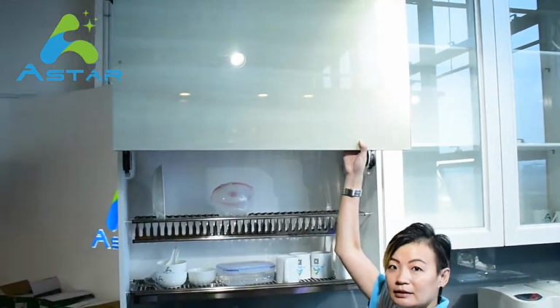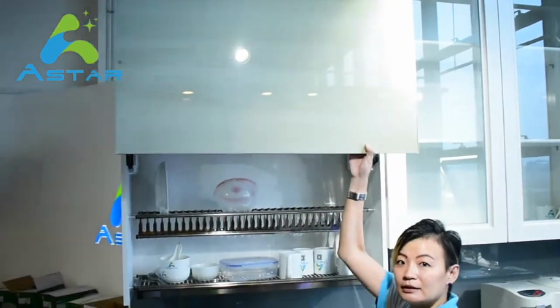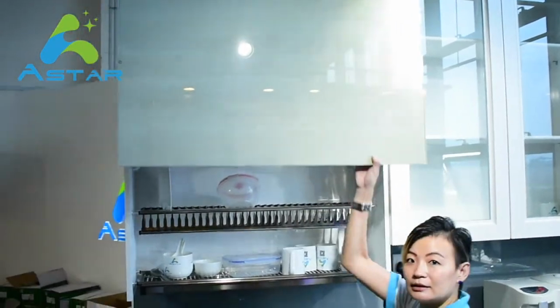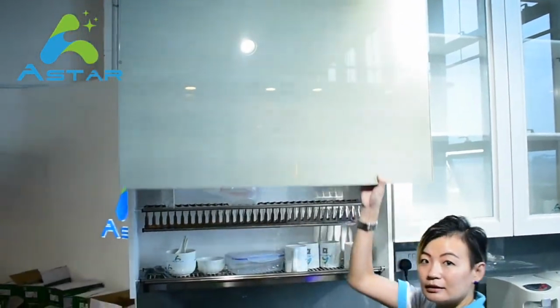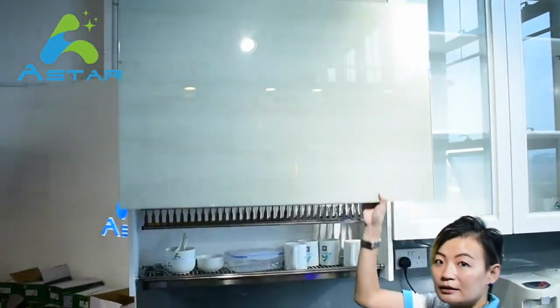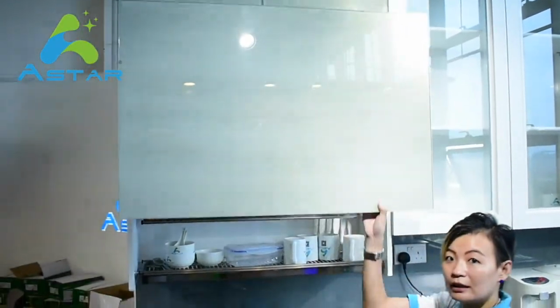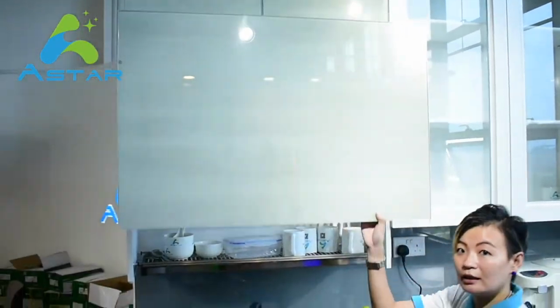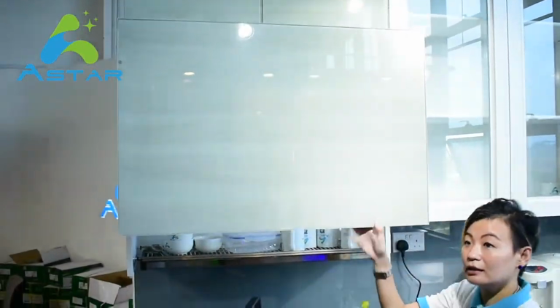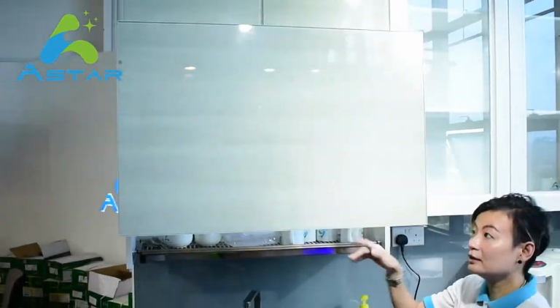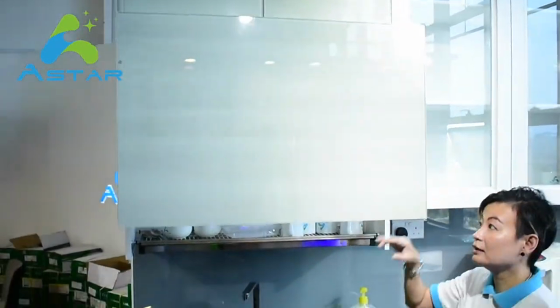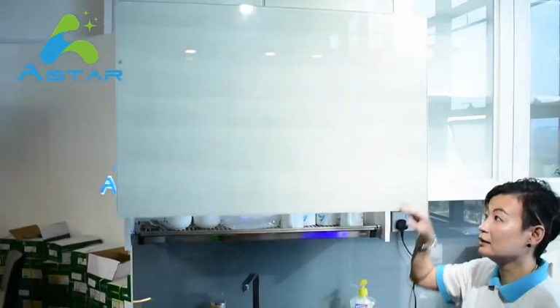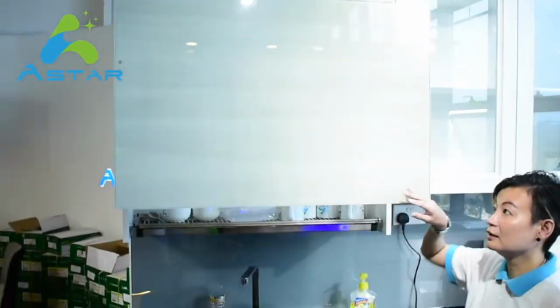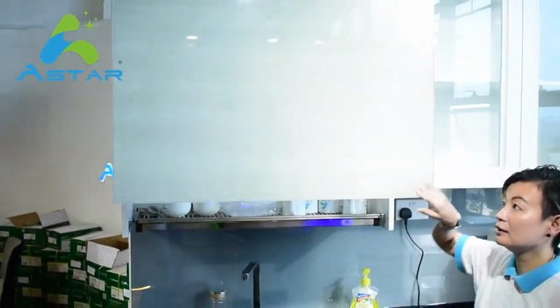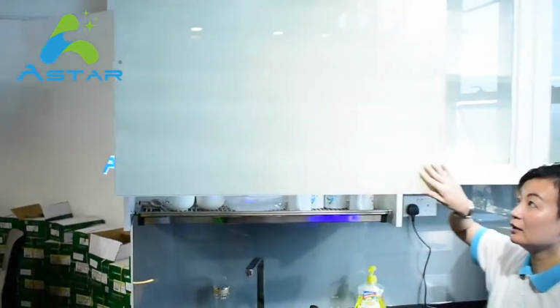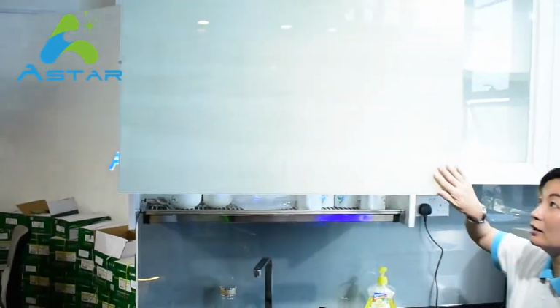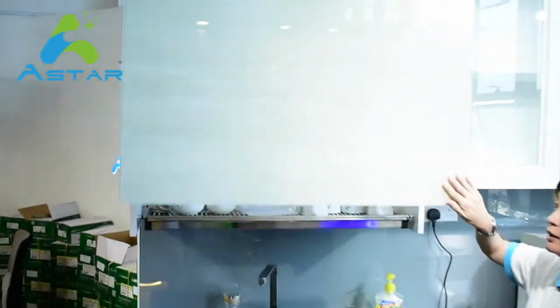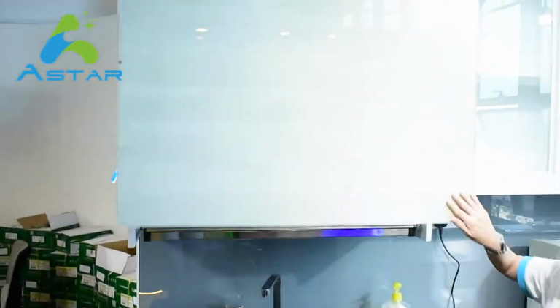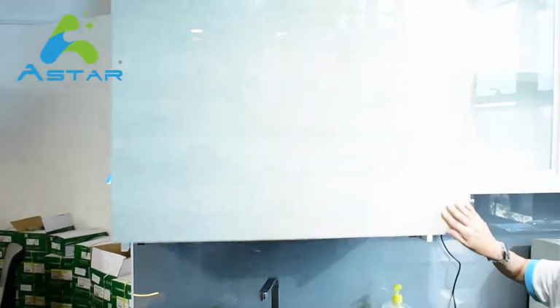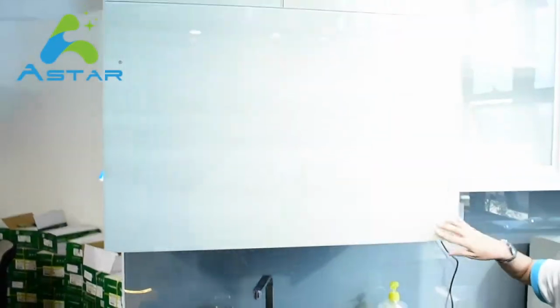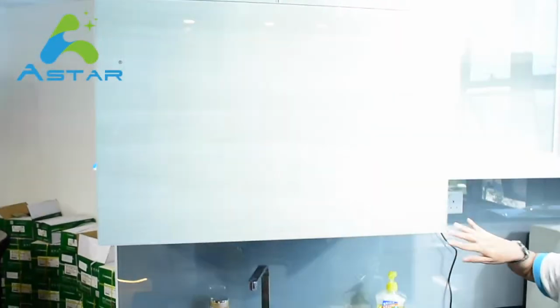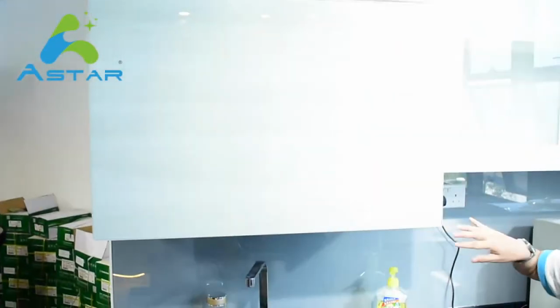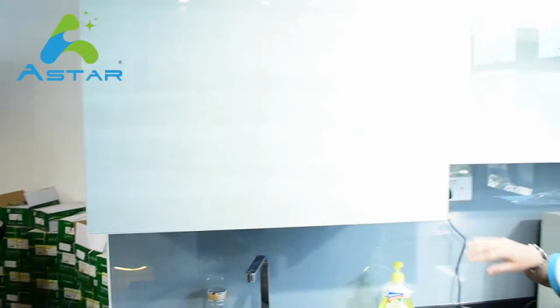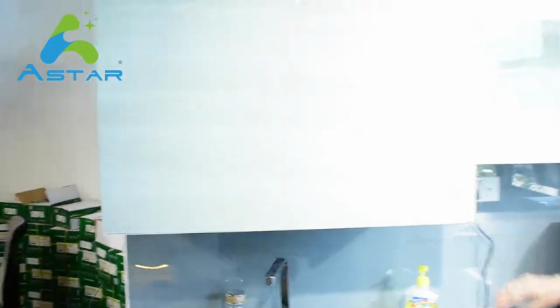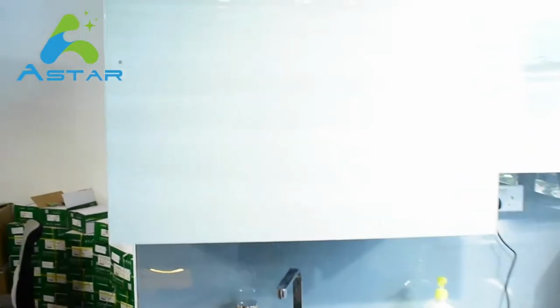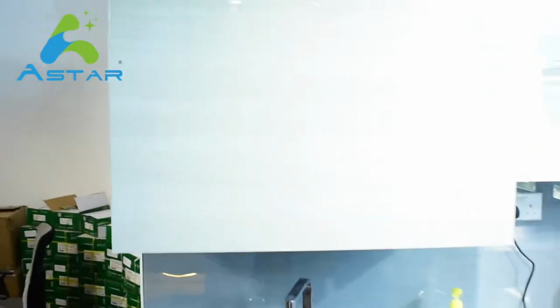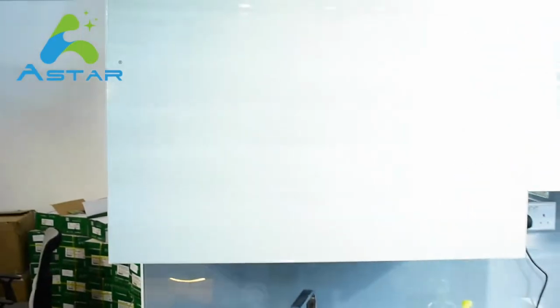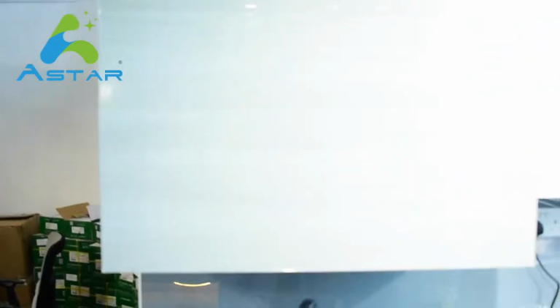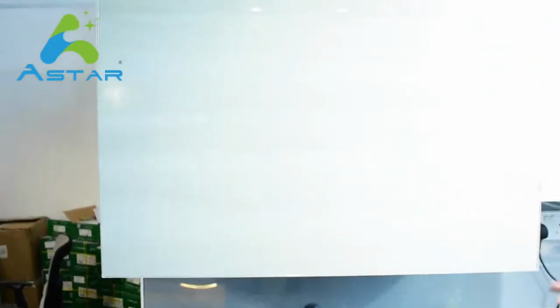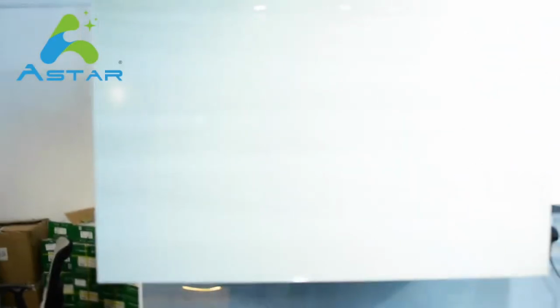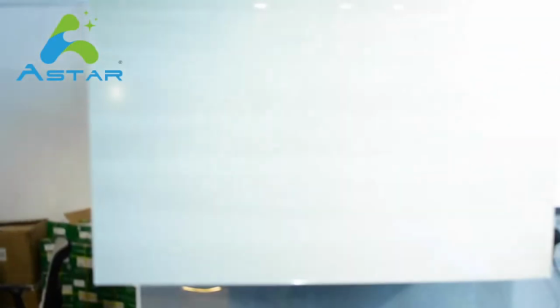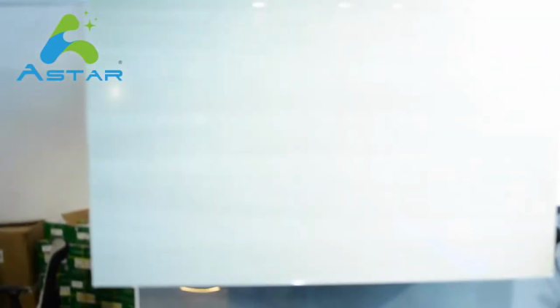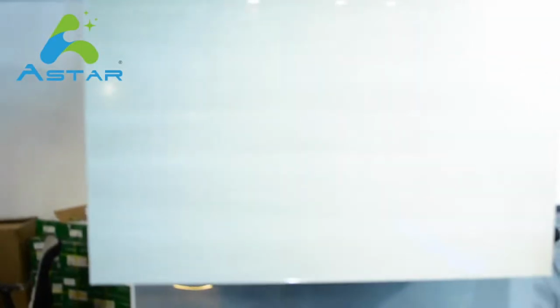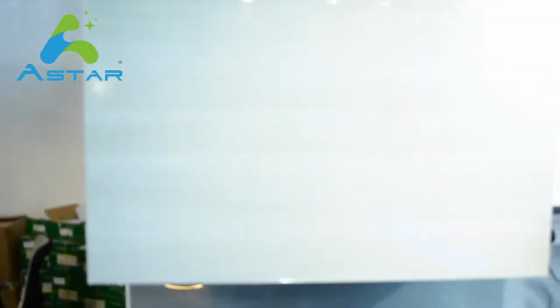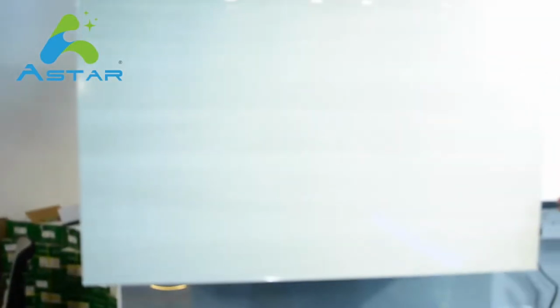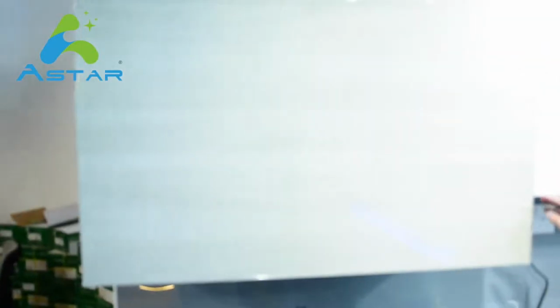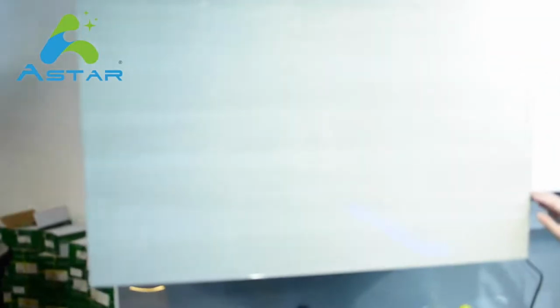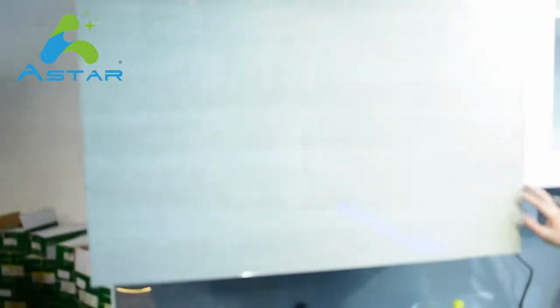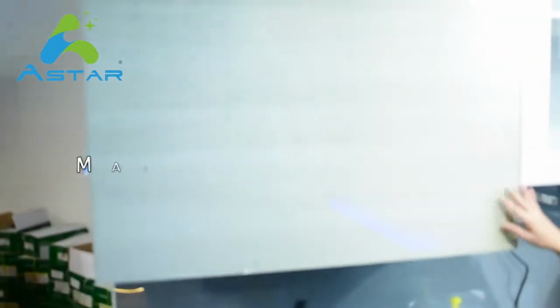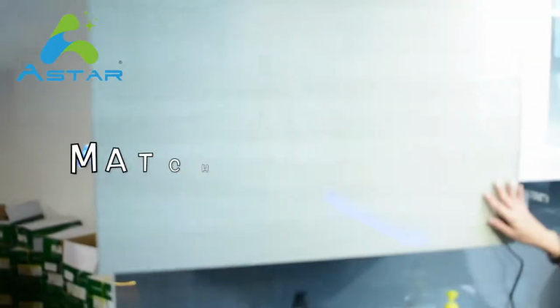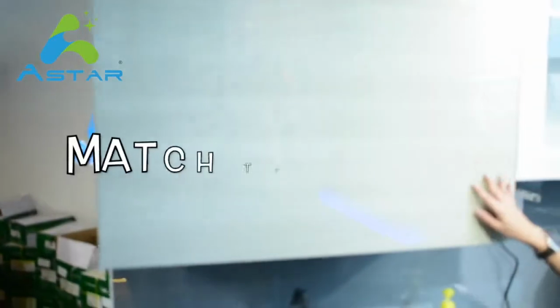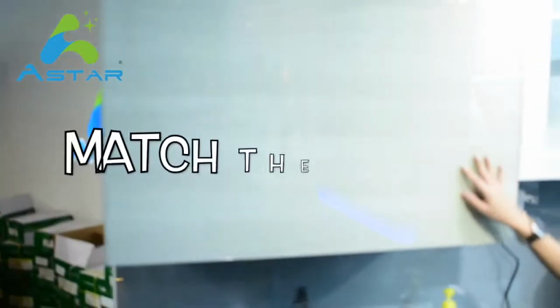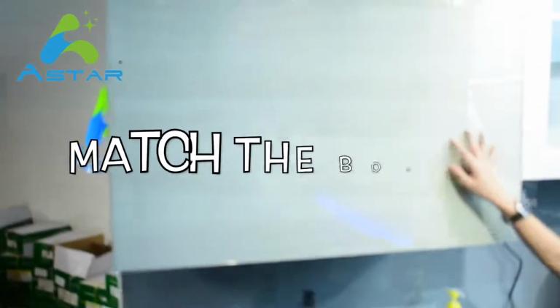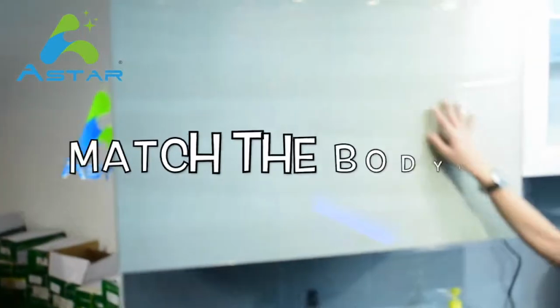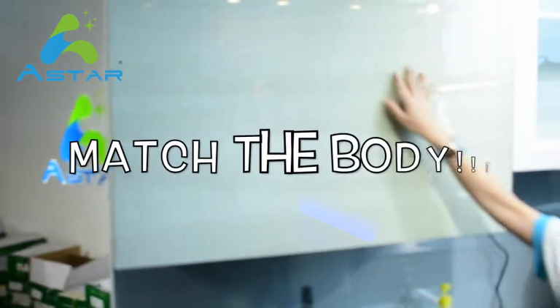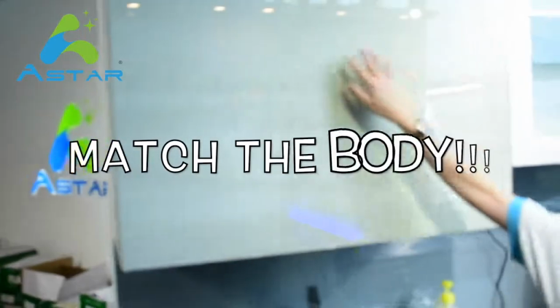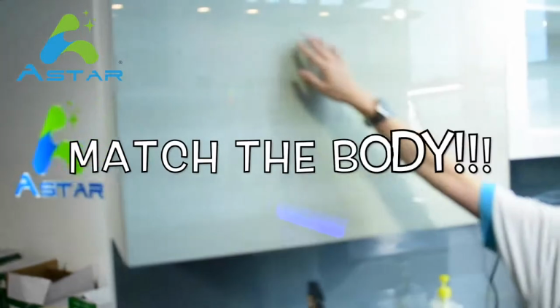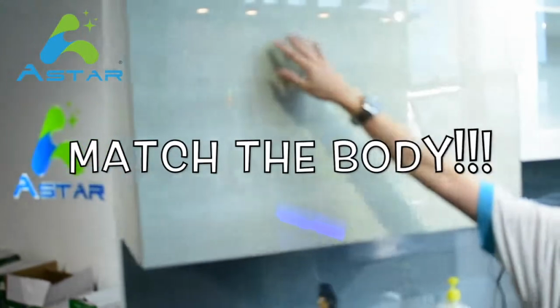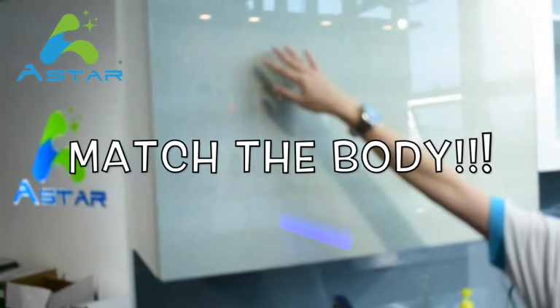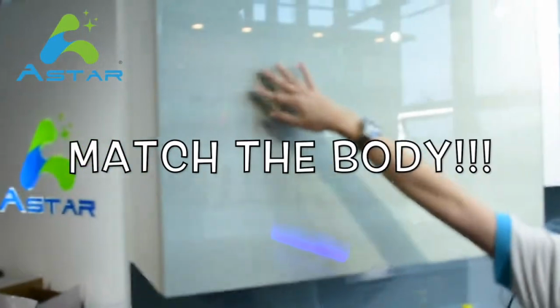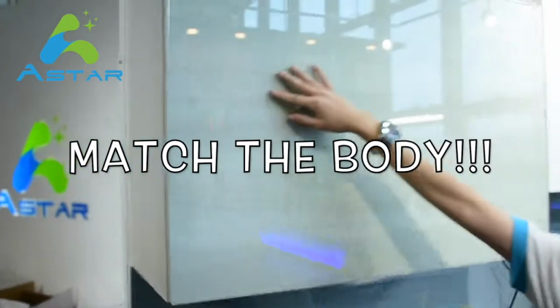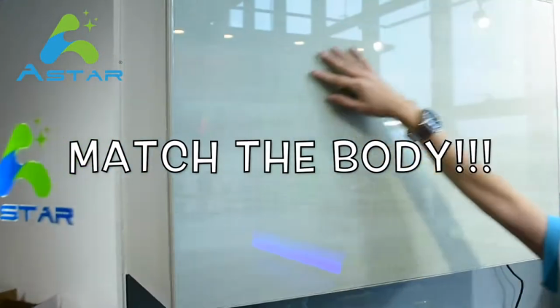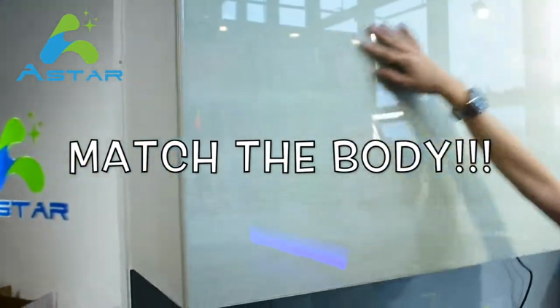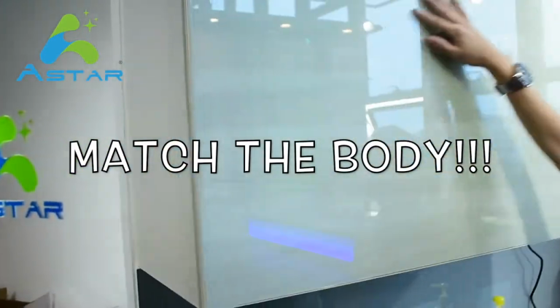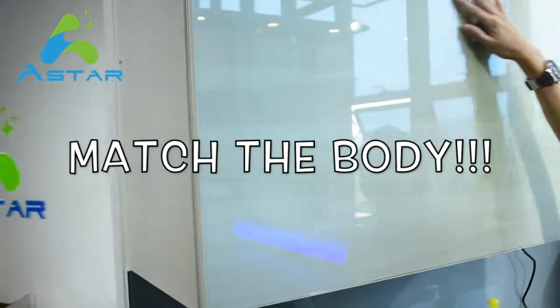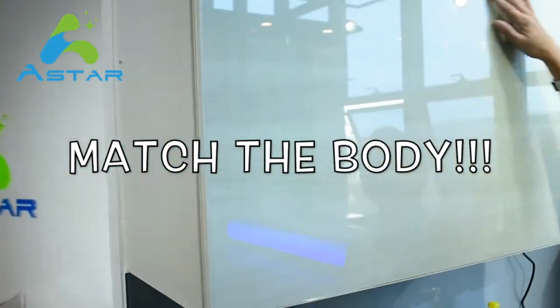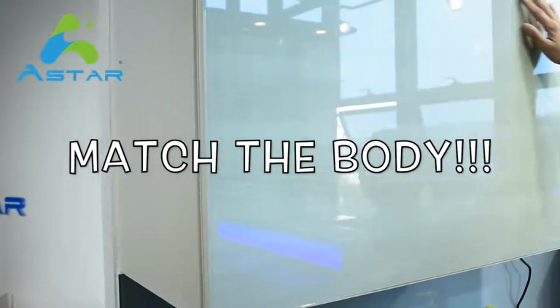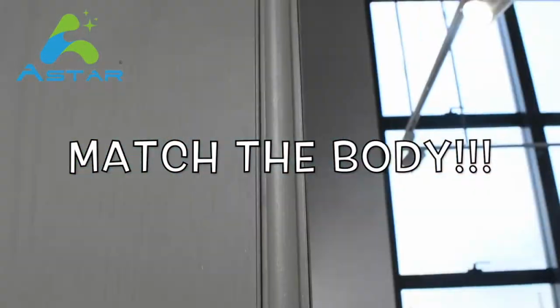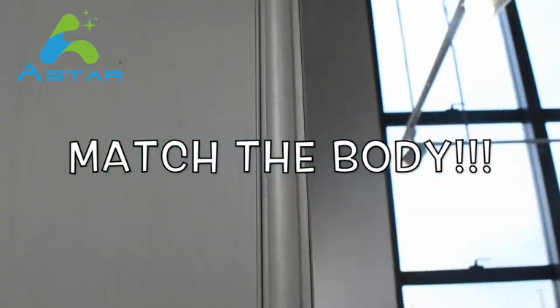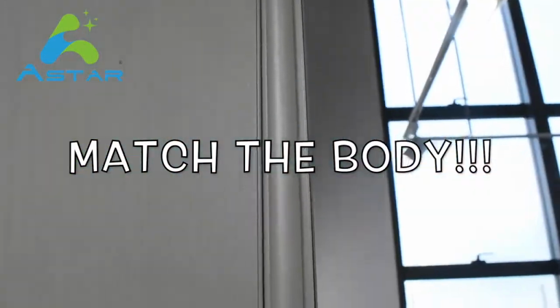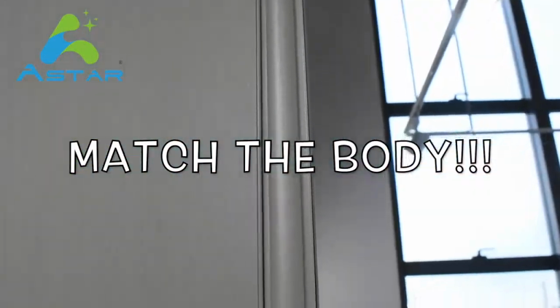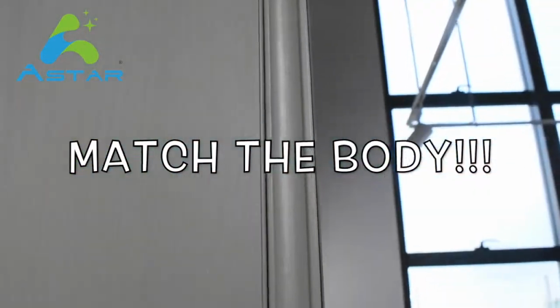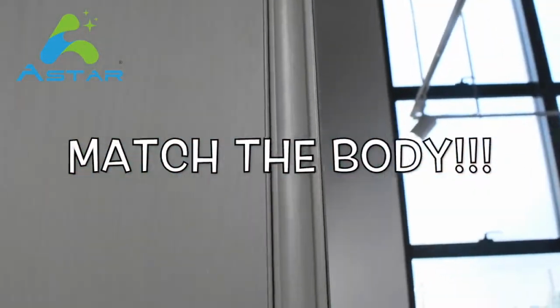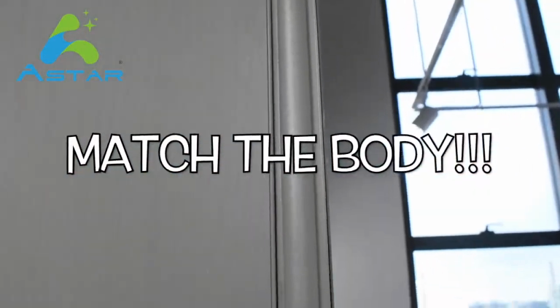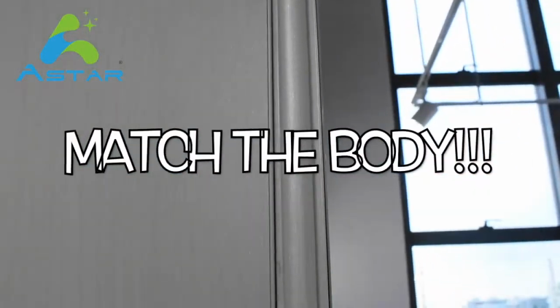For the glass door, the glass is hidden and protected by the aluminum finger booth, and it will match the aluminum body.